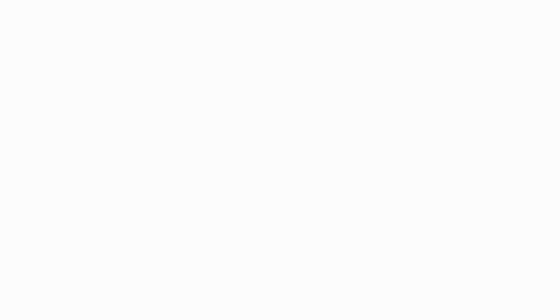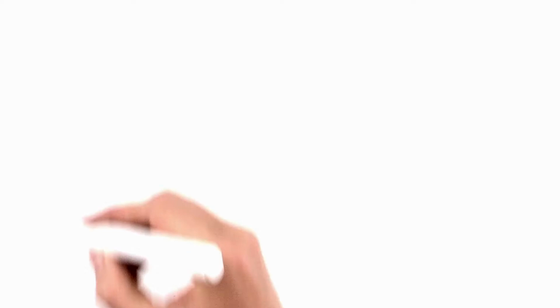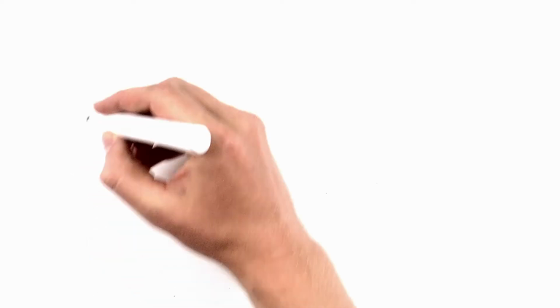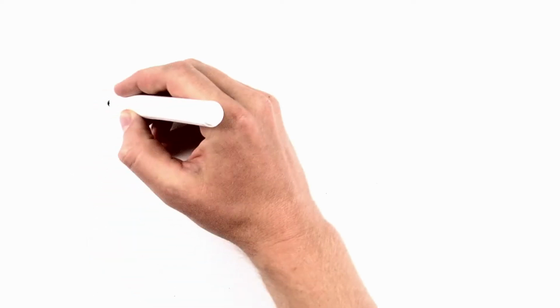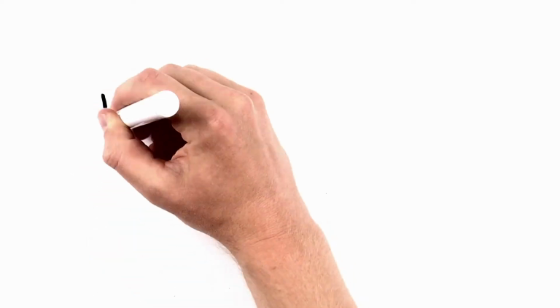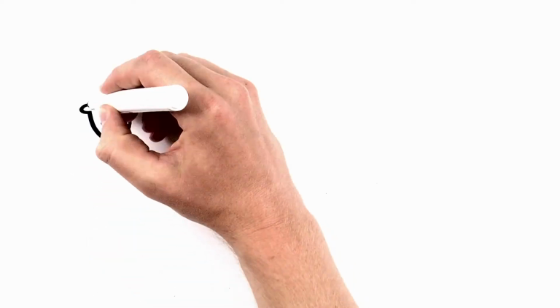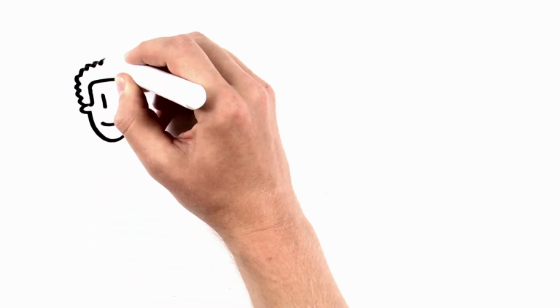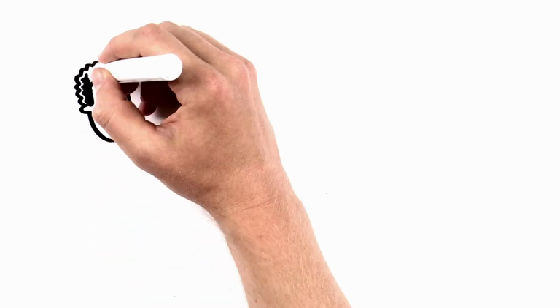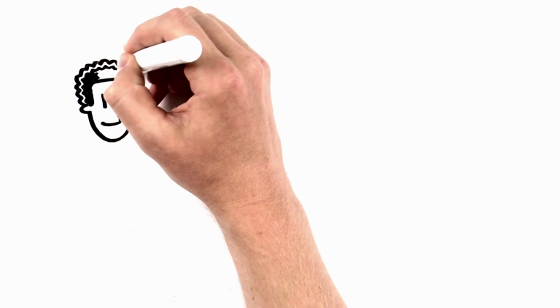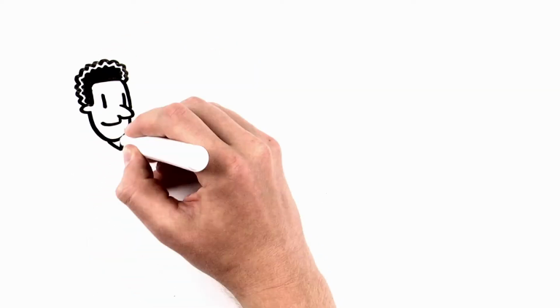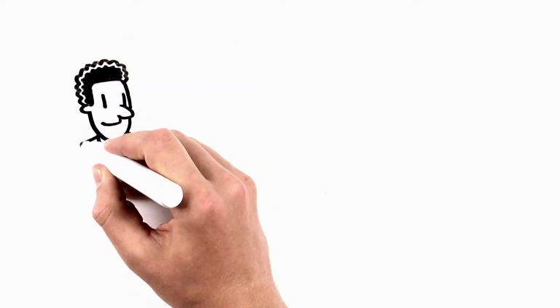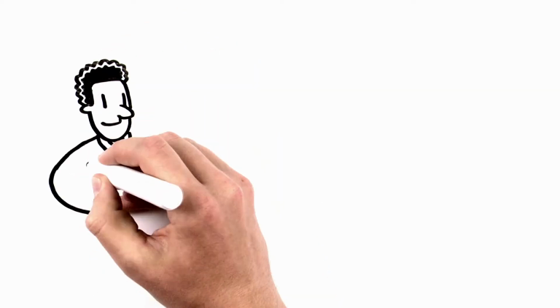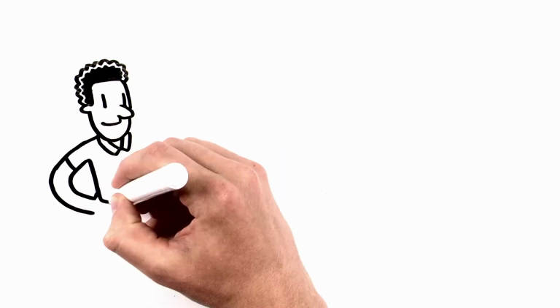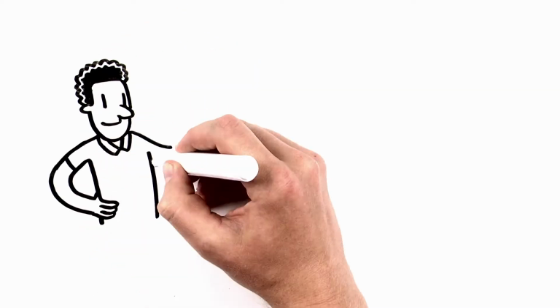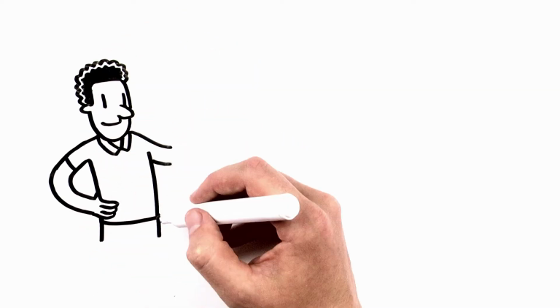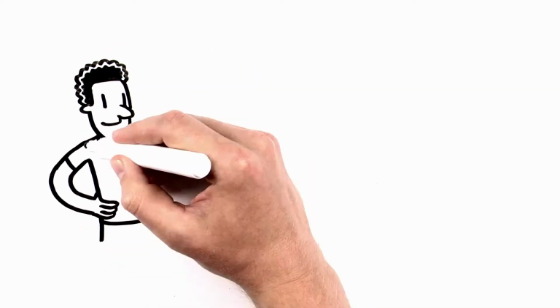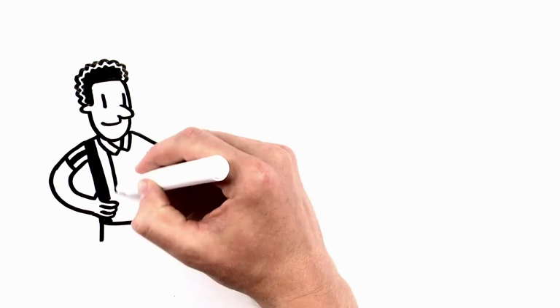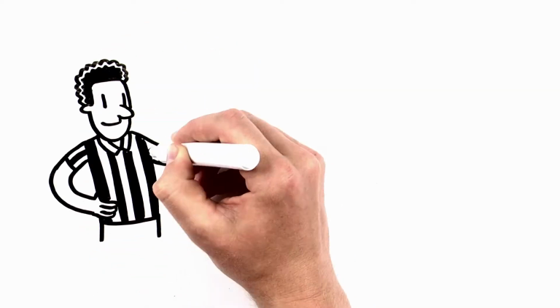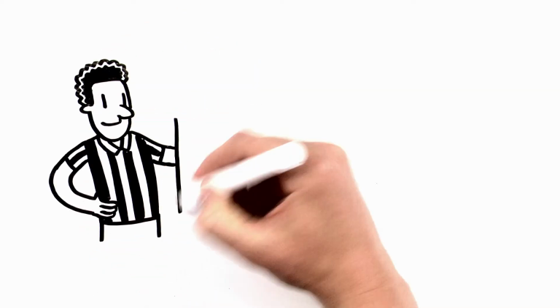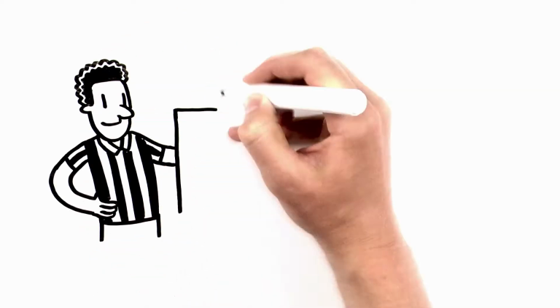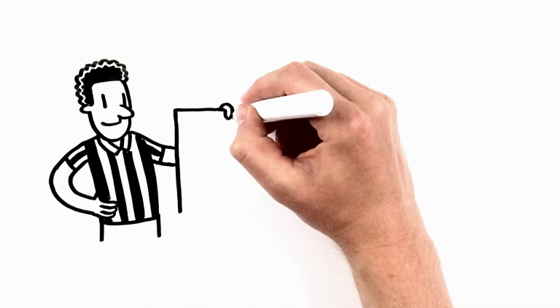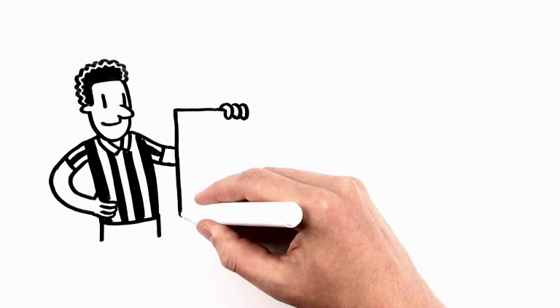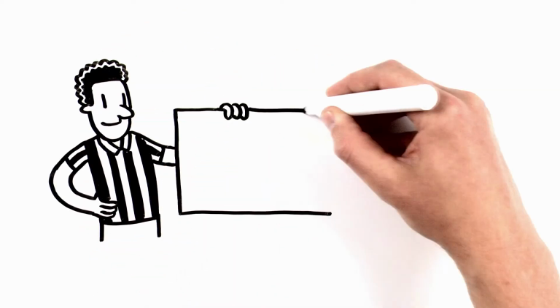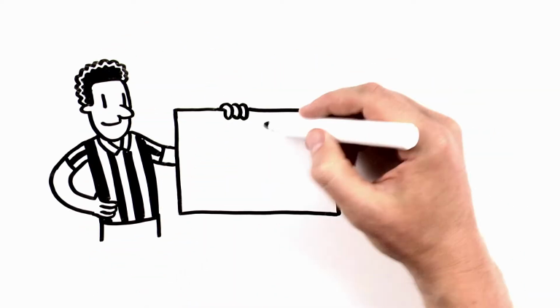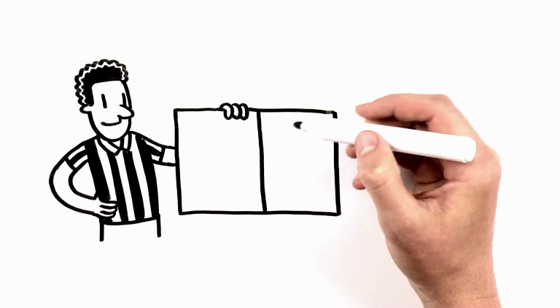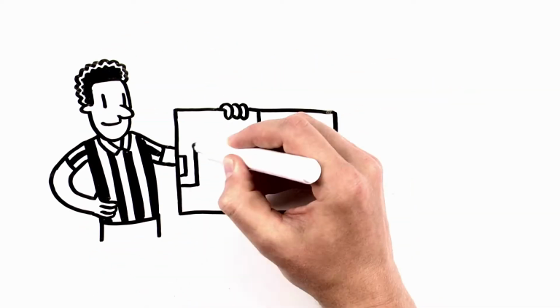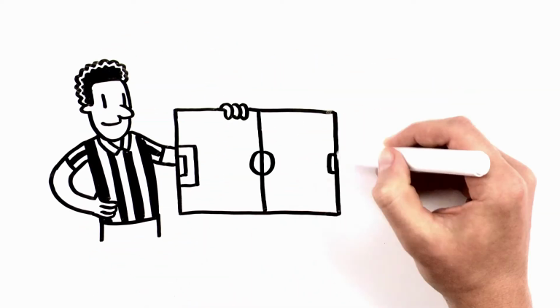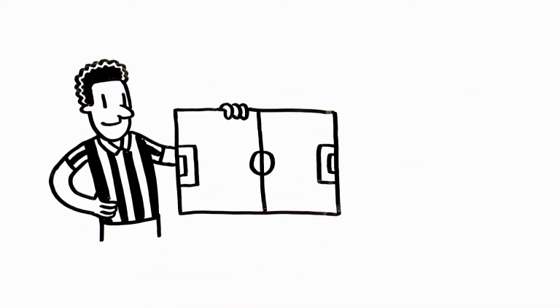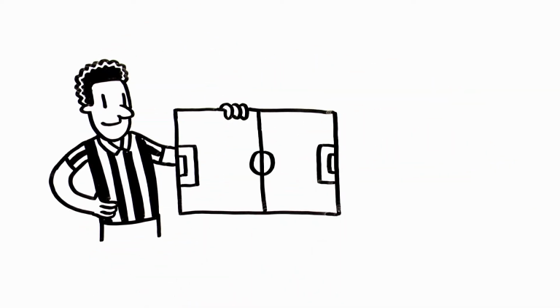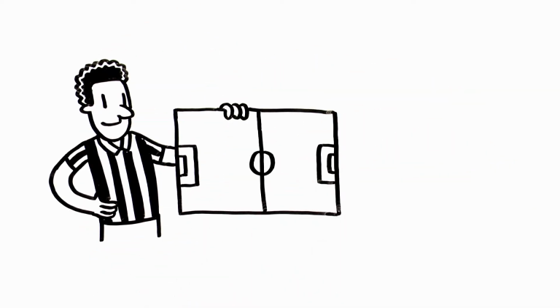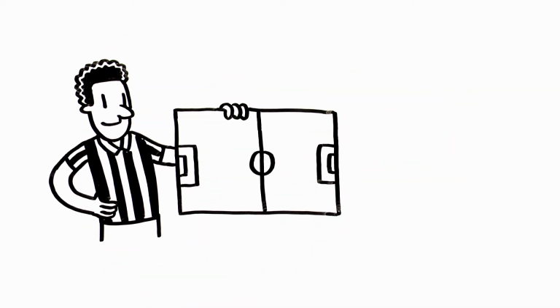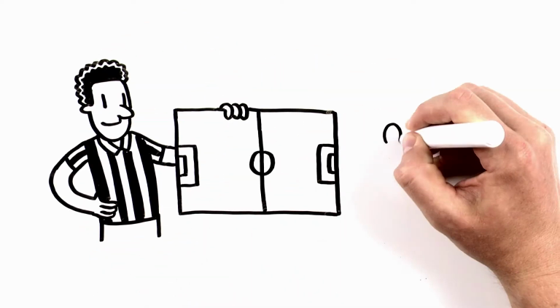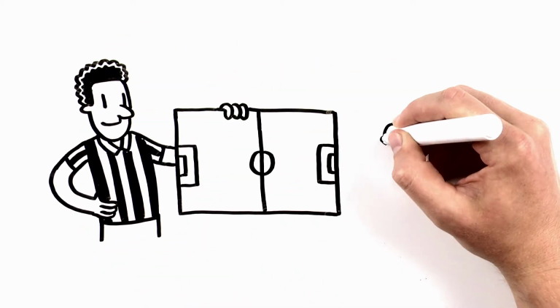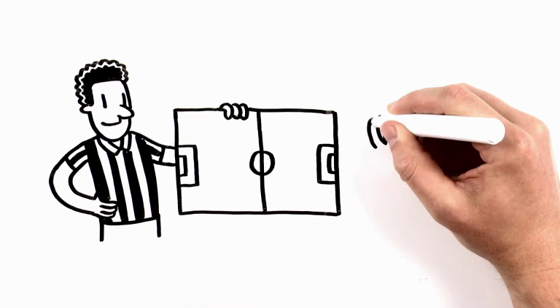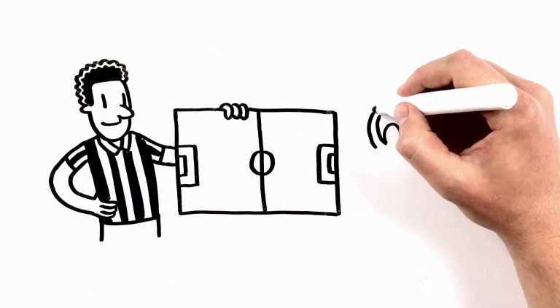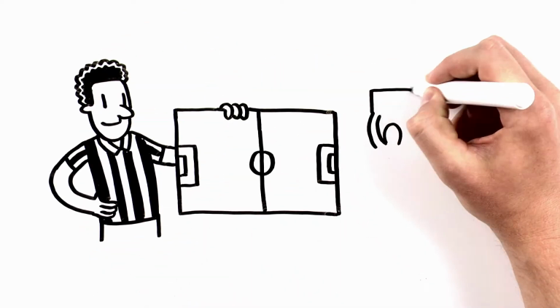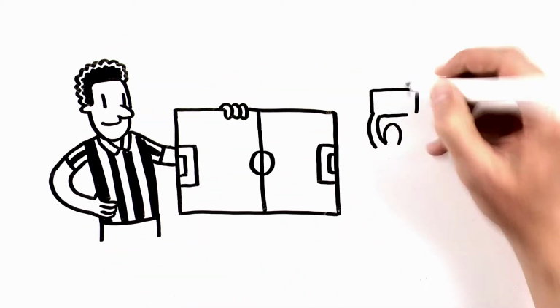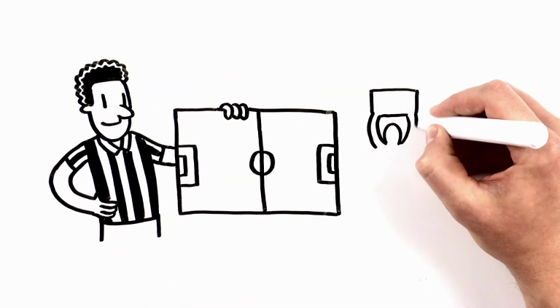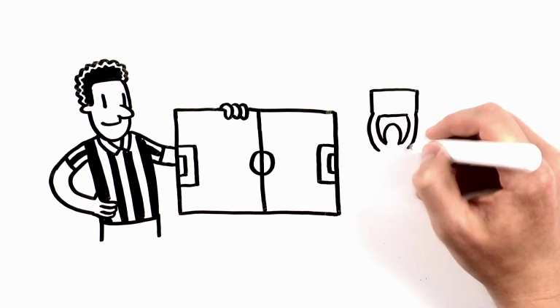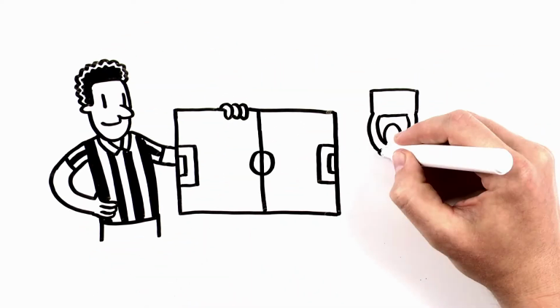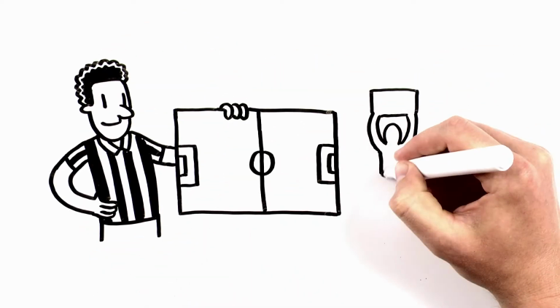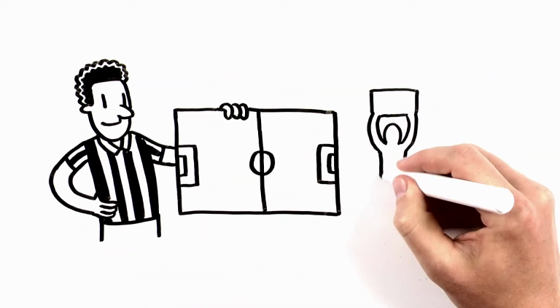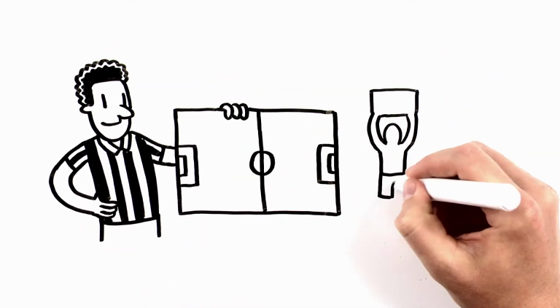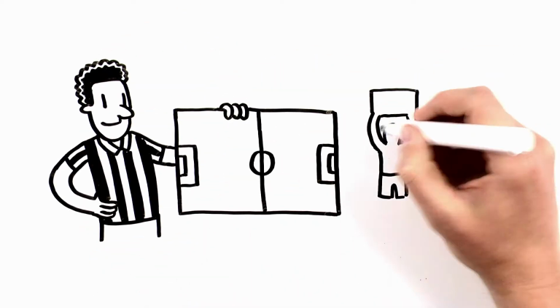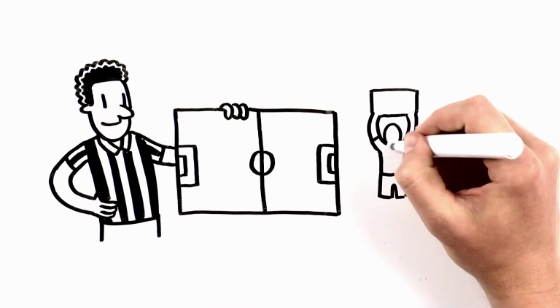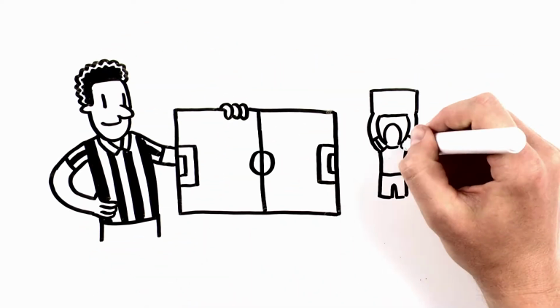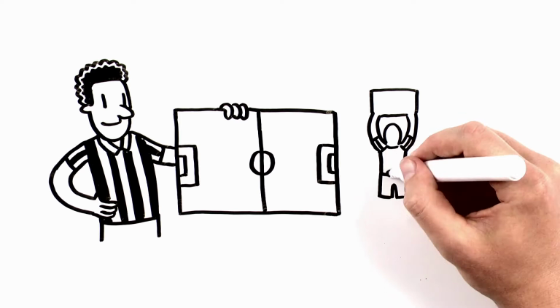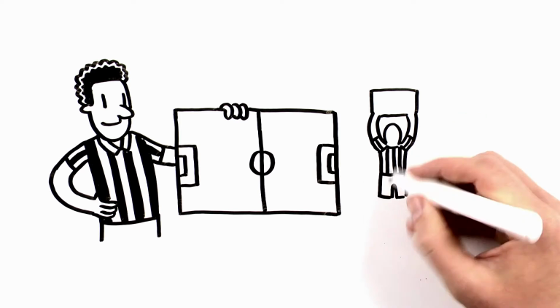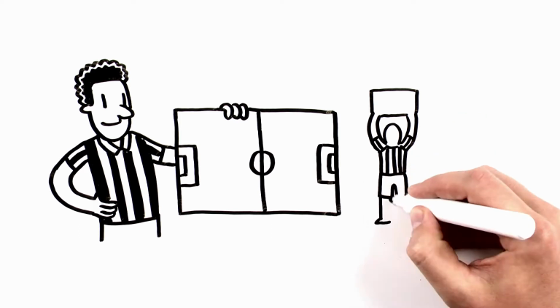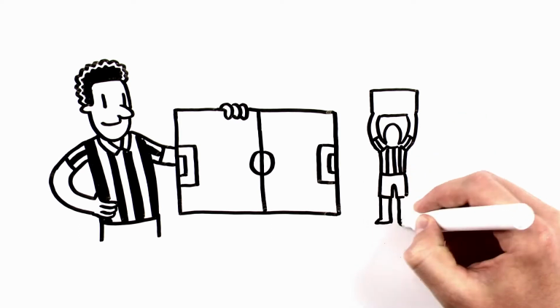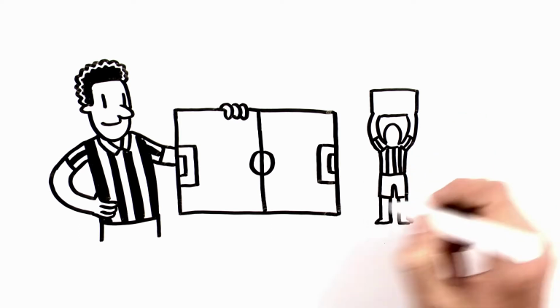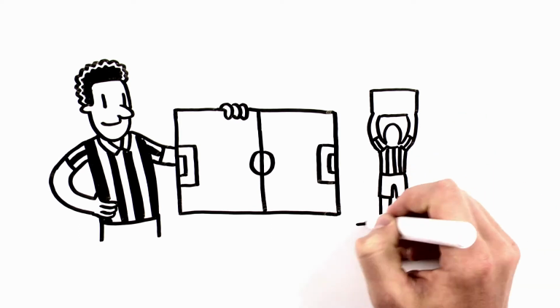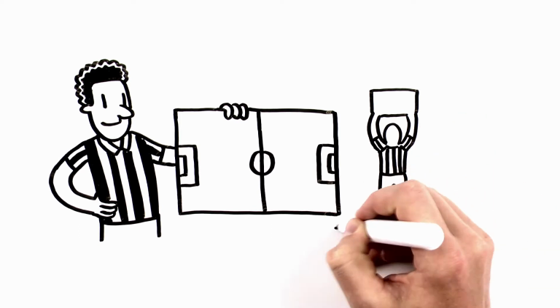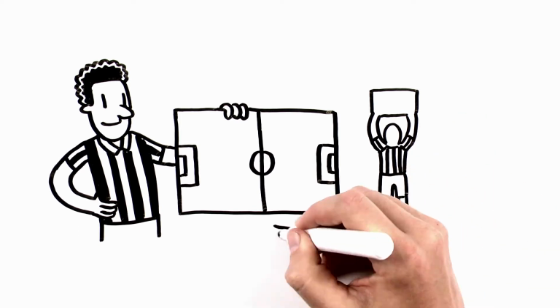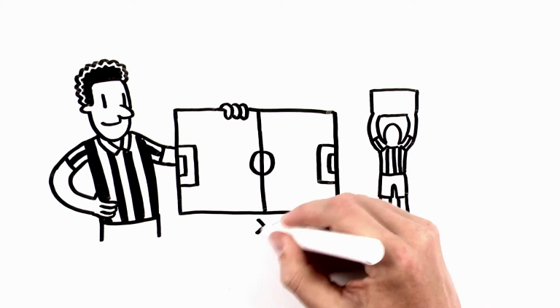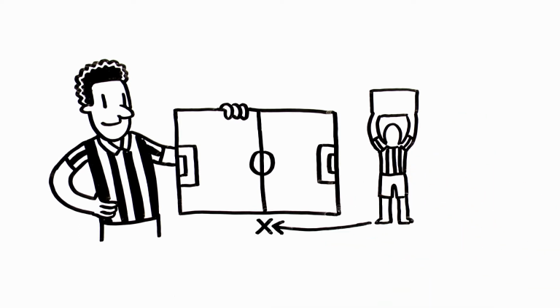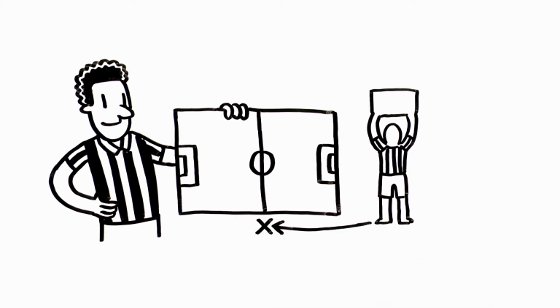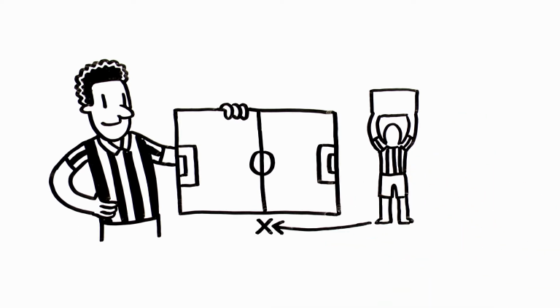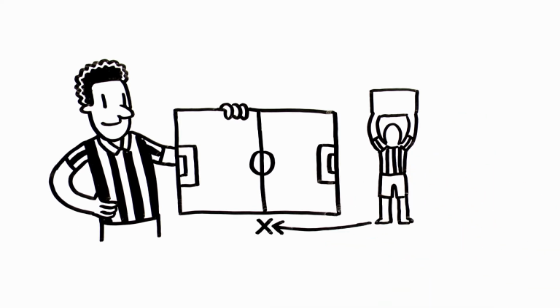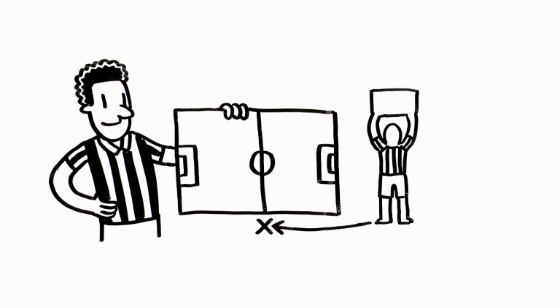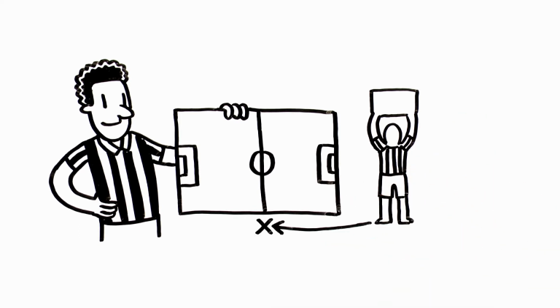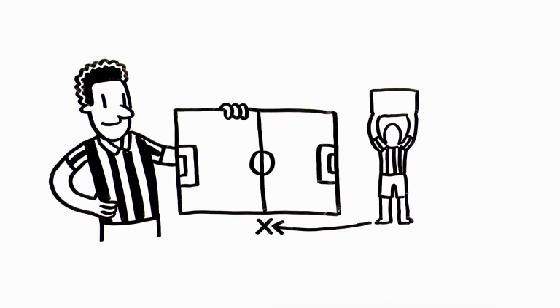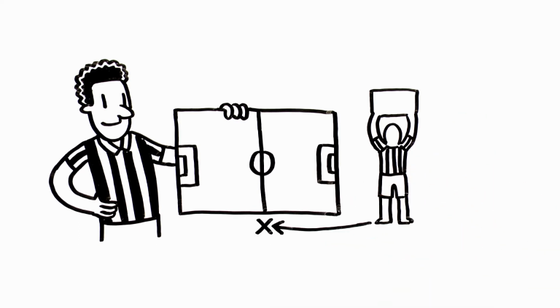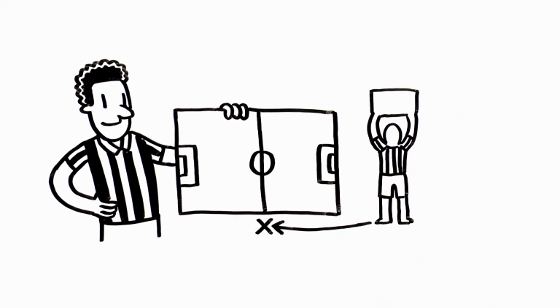Here's a quick rundown of the official's positioning during a soccer game. The fourth official stands on the sidelines between the technical areas. He doesn't move.